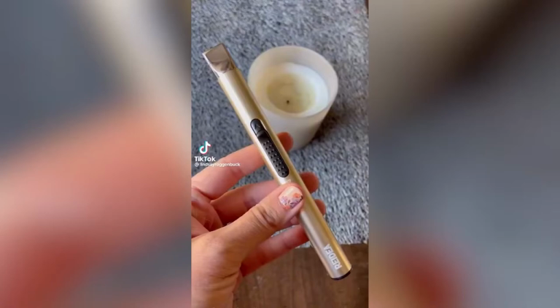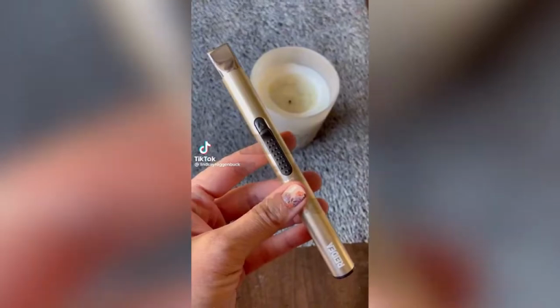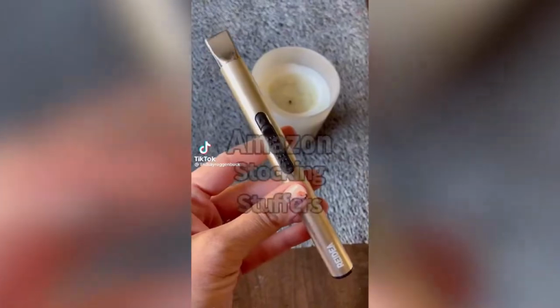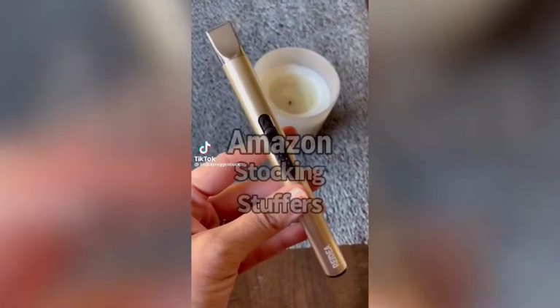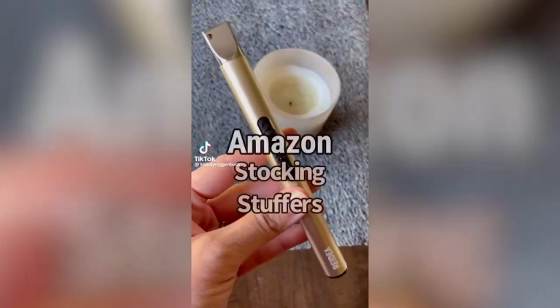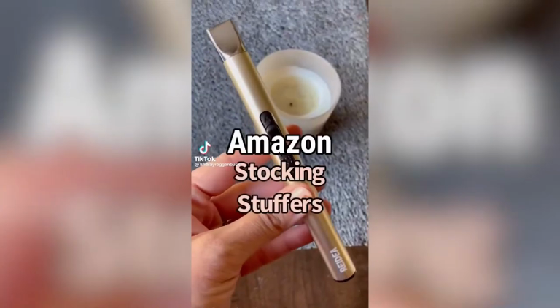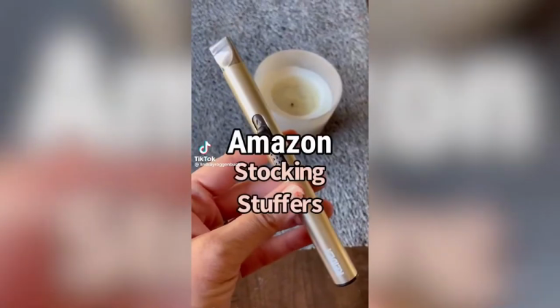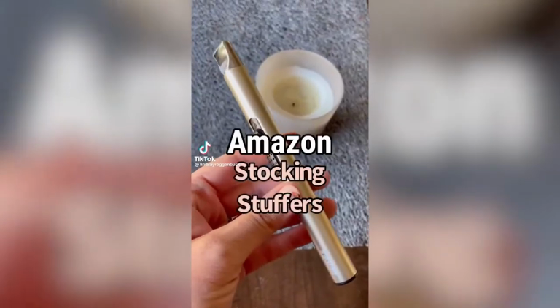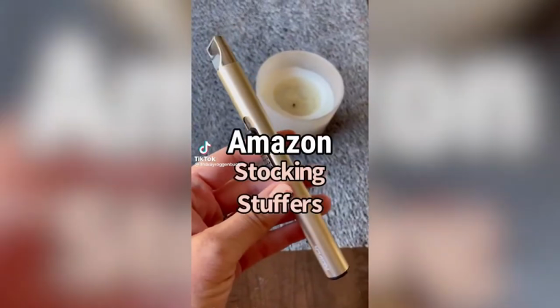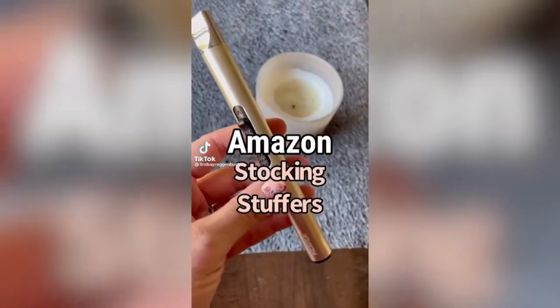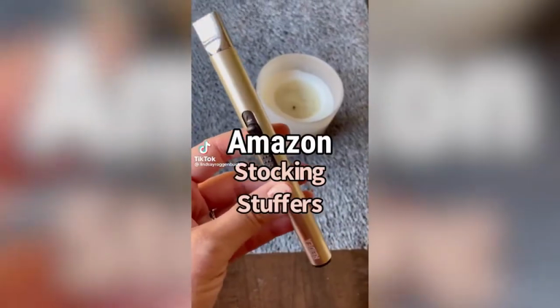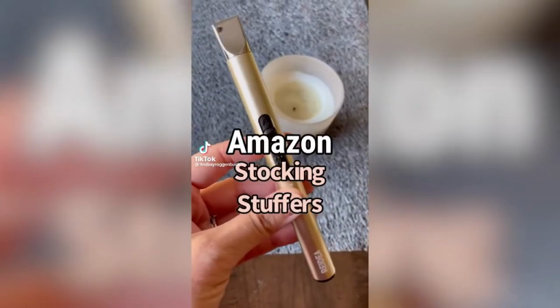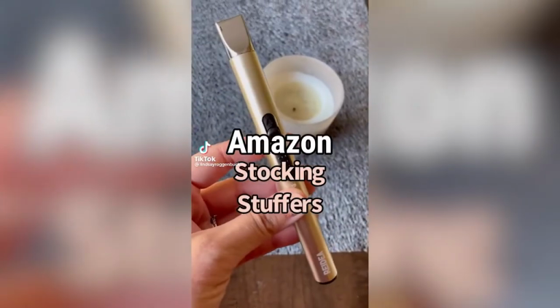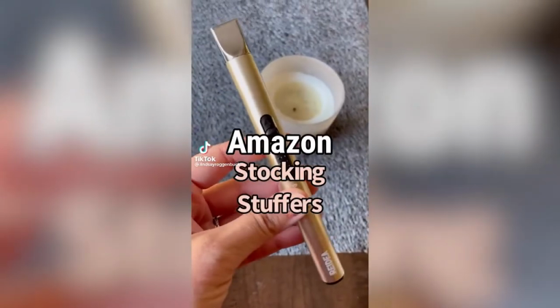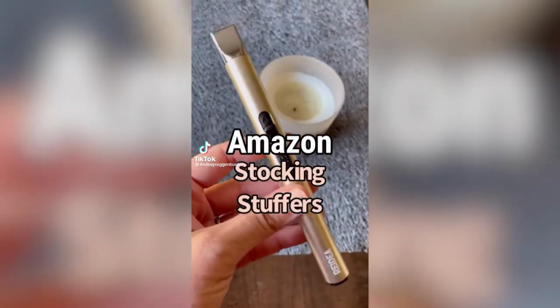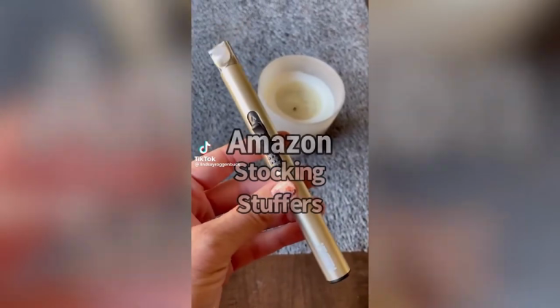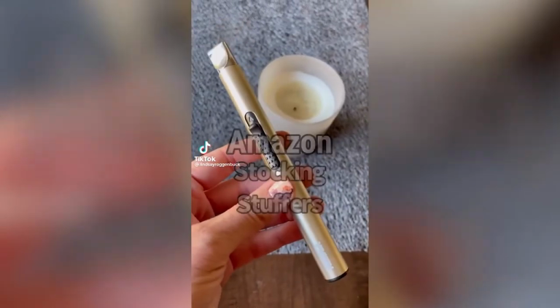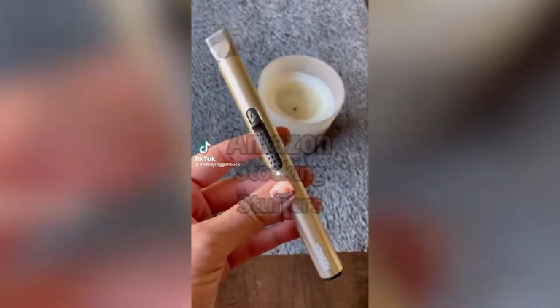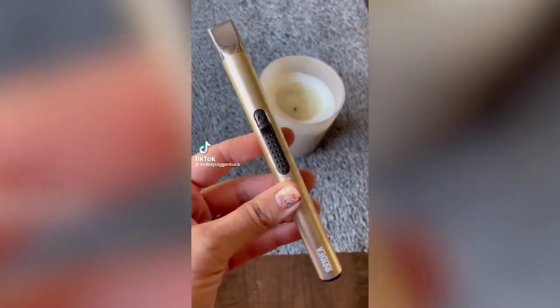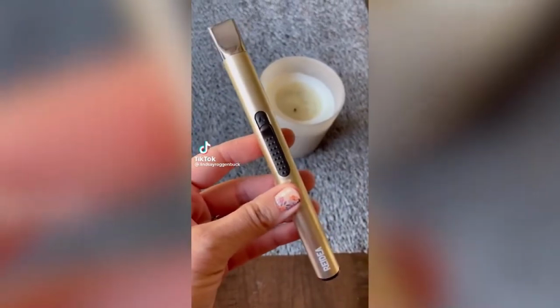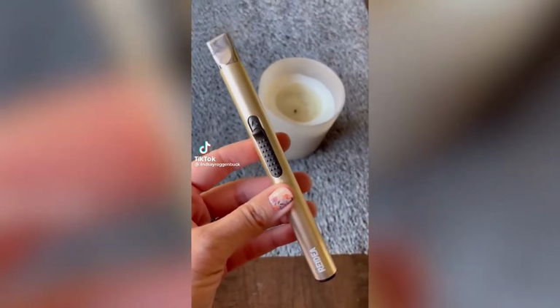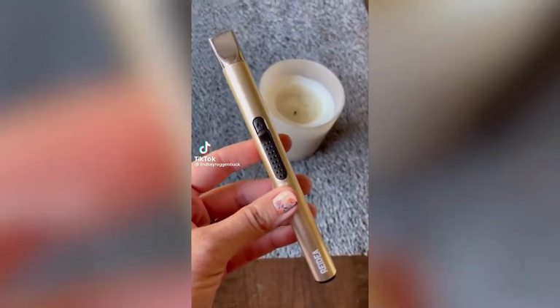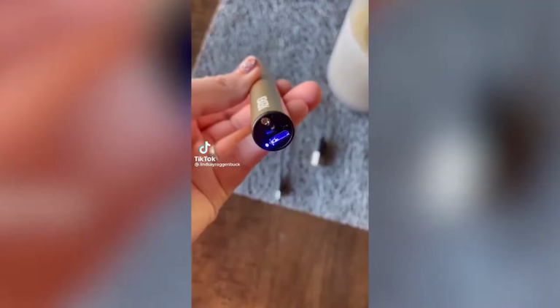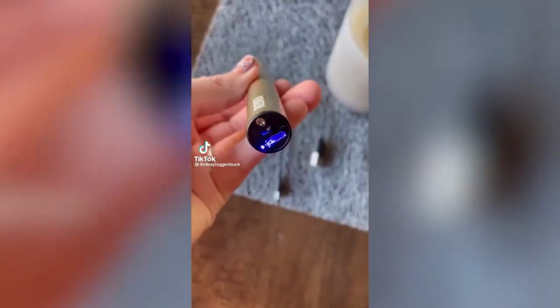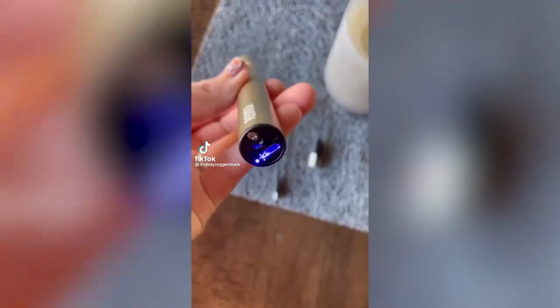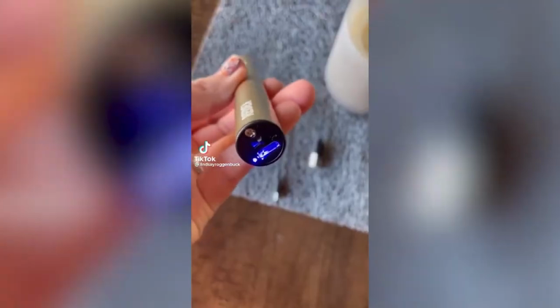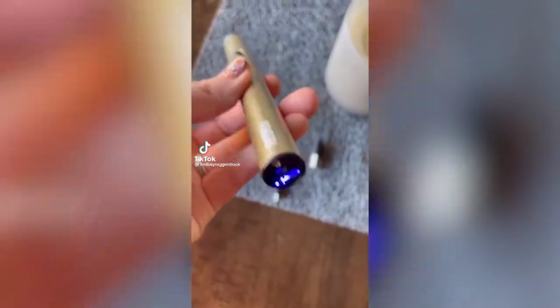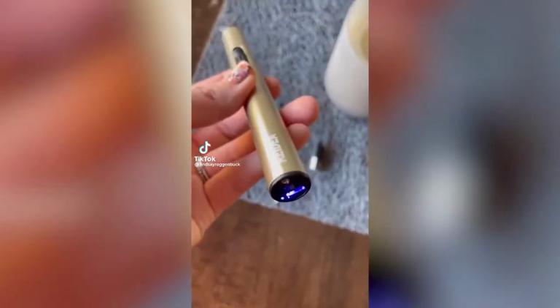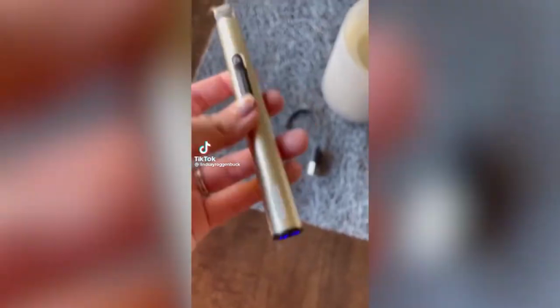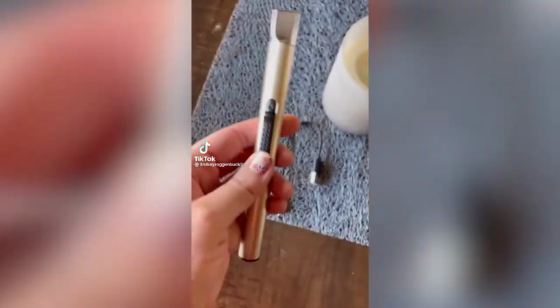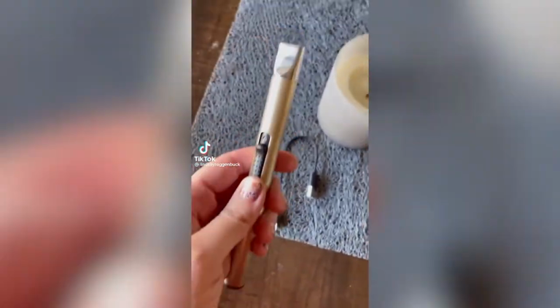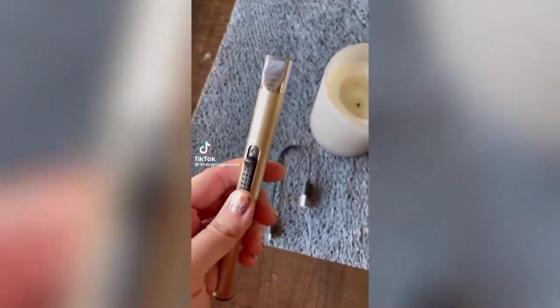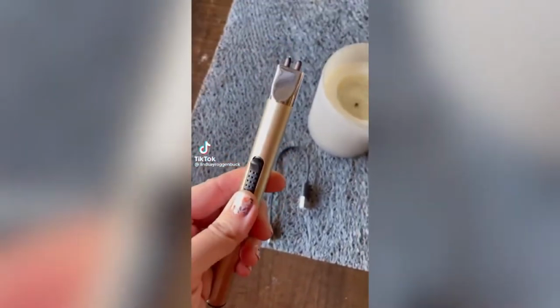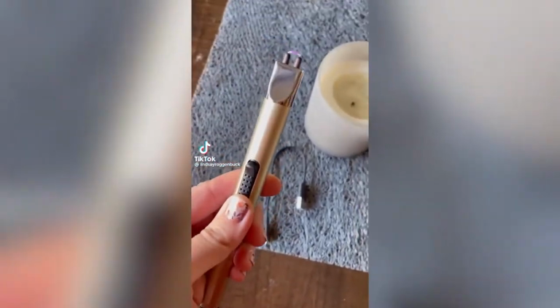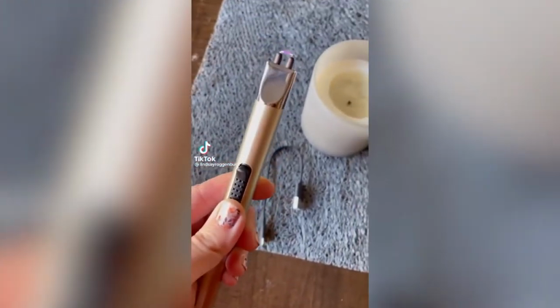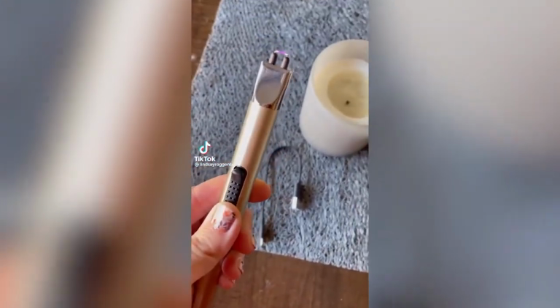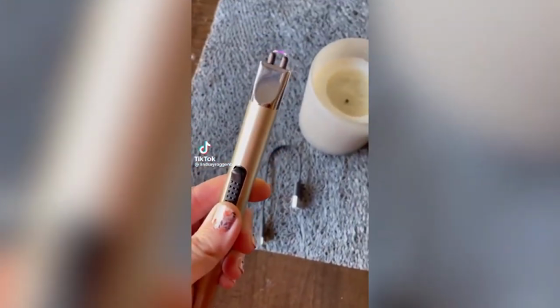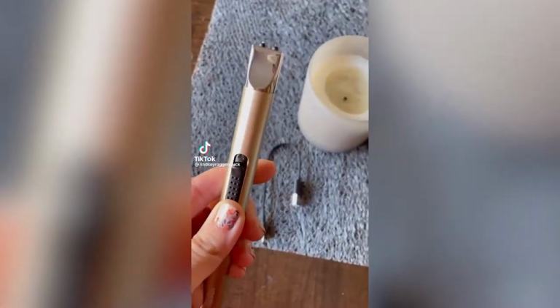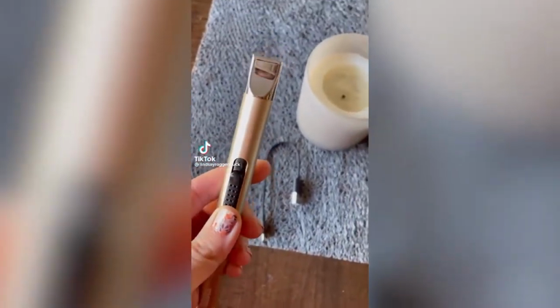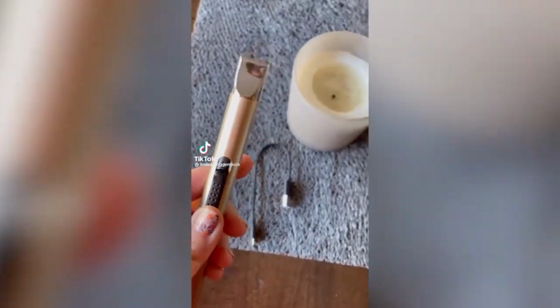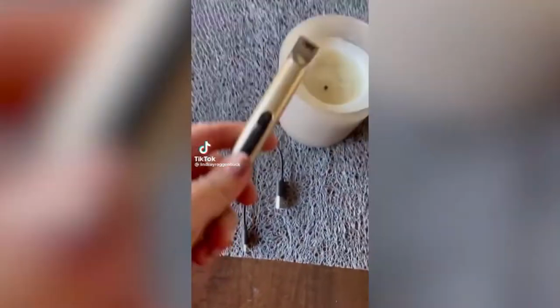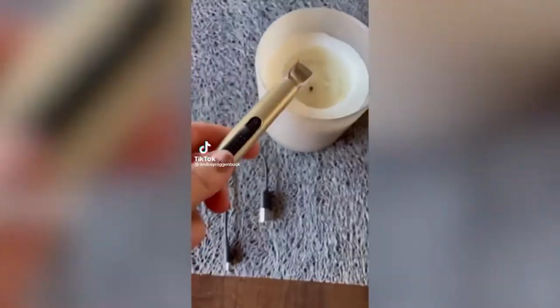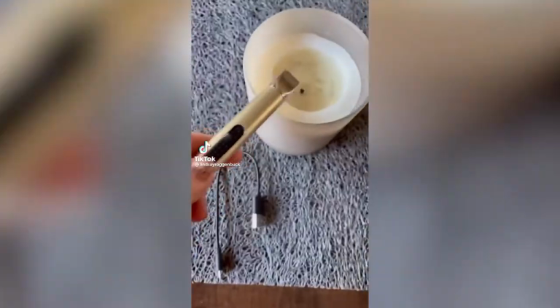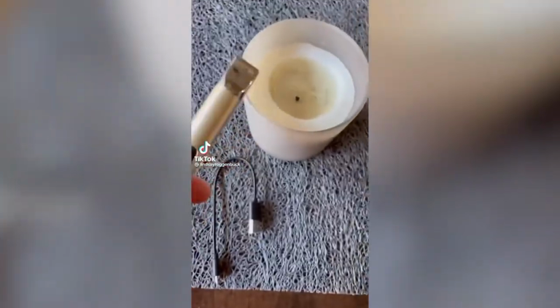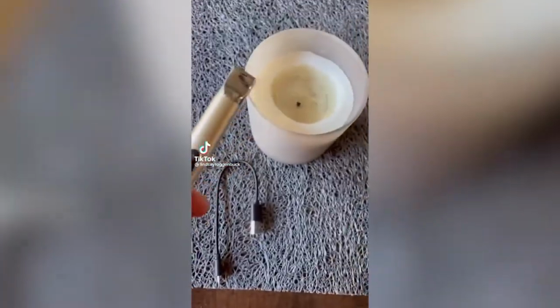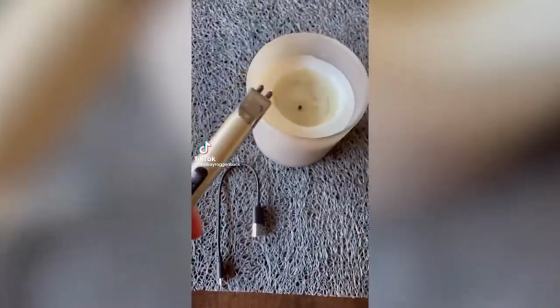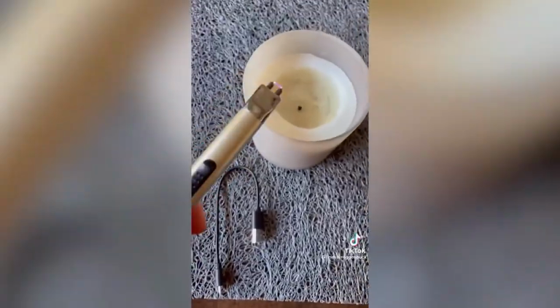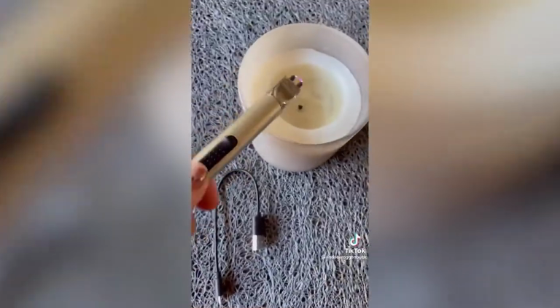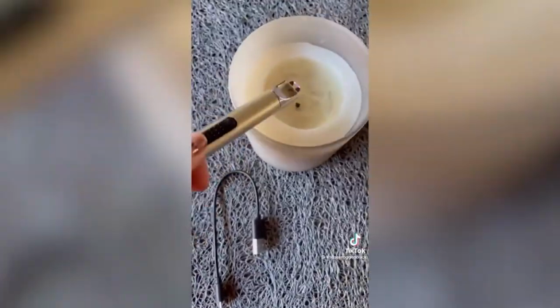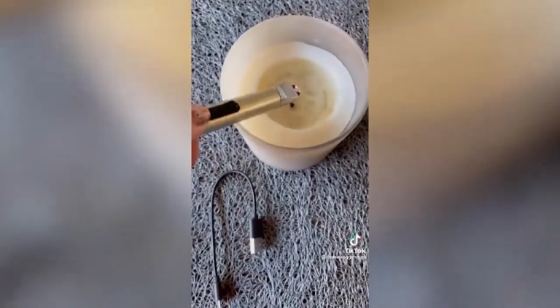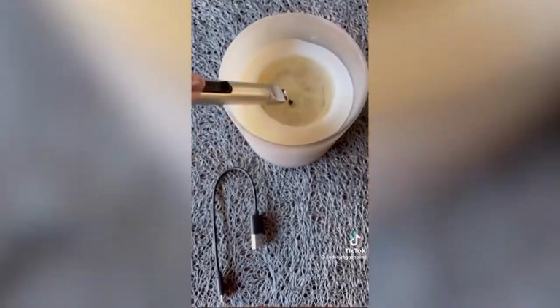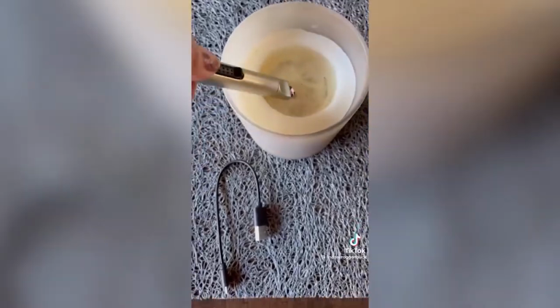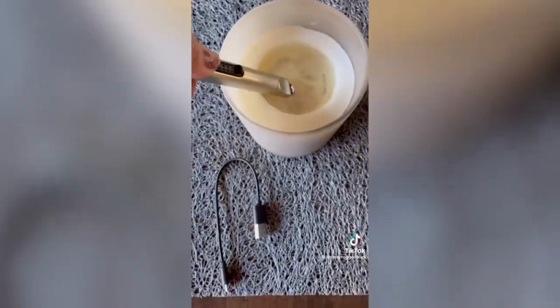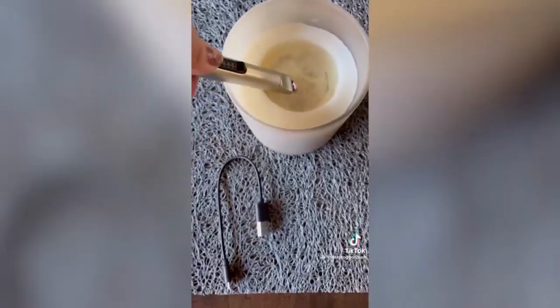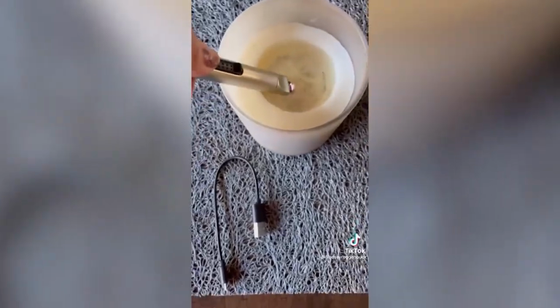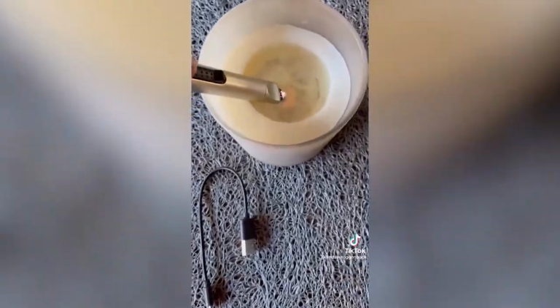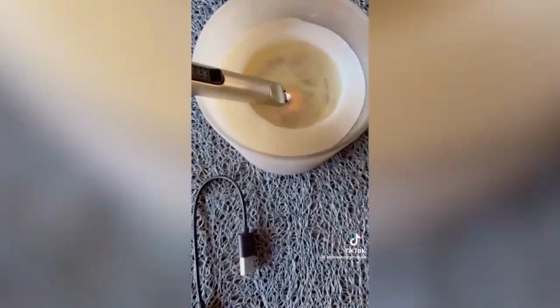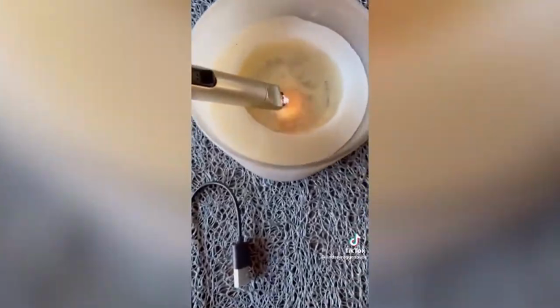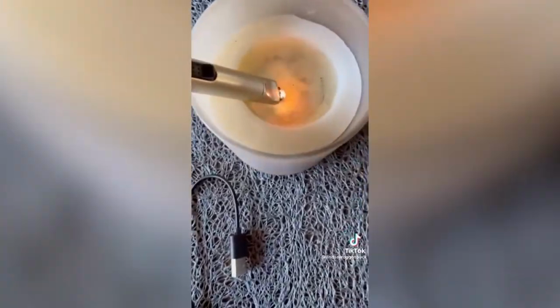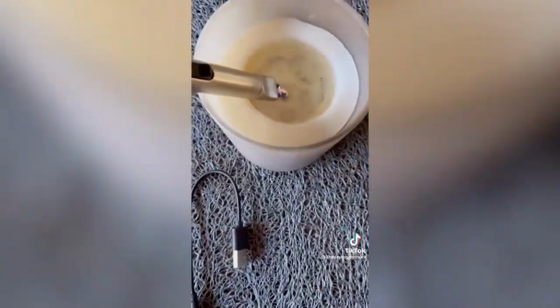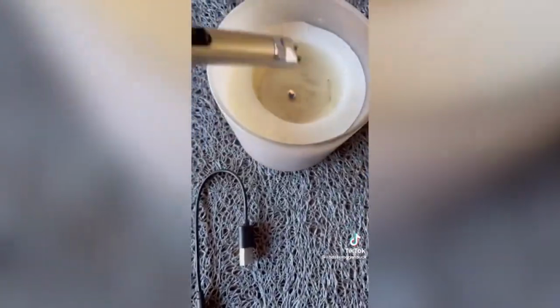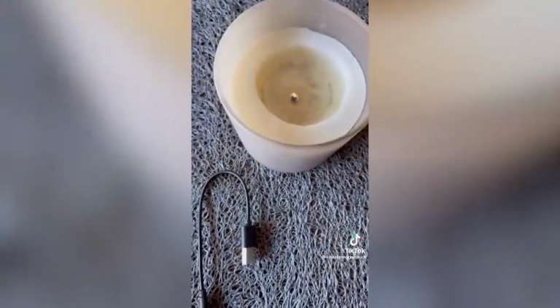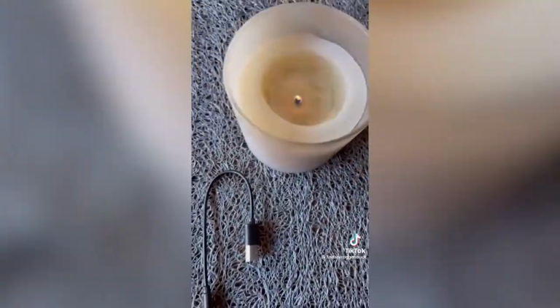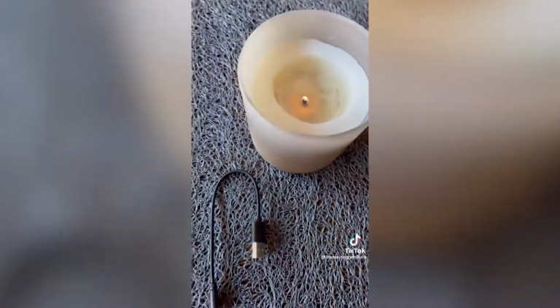Stocking stuffer ideas from Amazon. This rechargeable lighter is not only great for candles but it's also windproof so it's great to use outdoors as well.